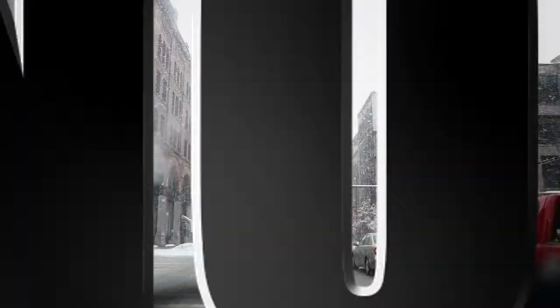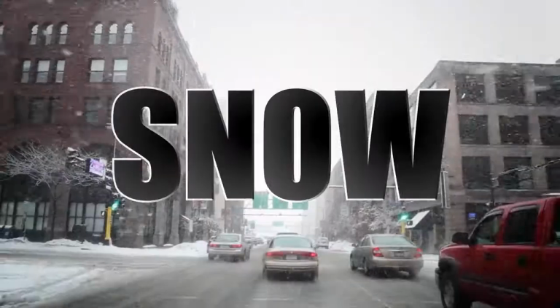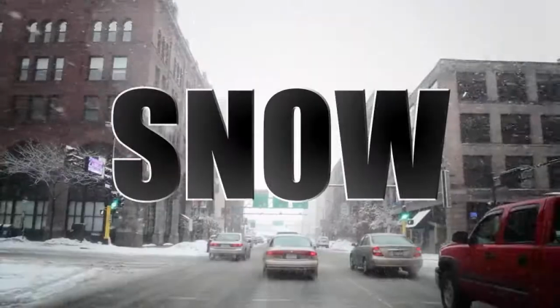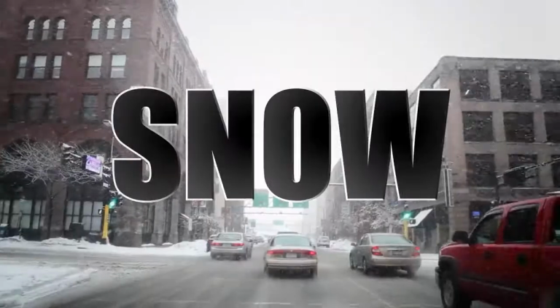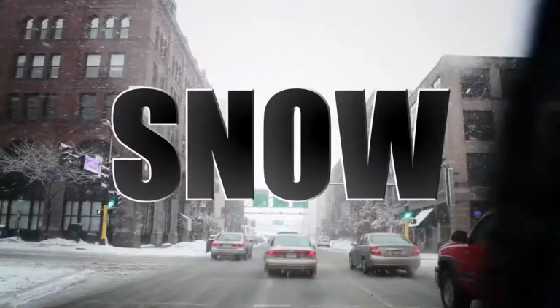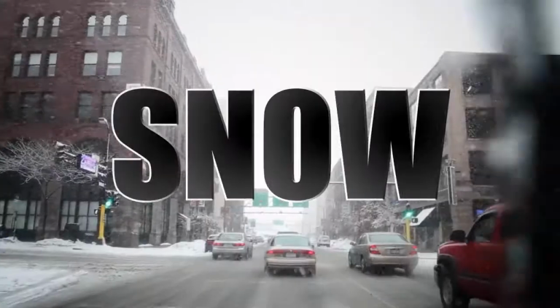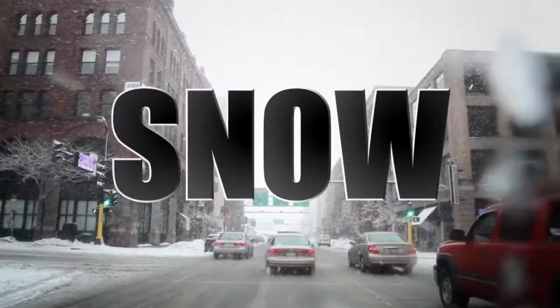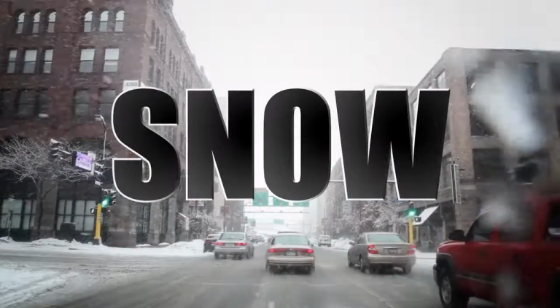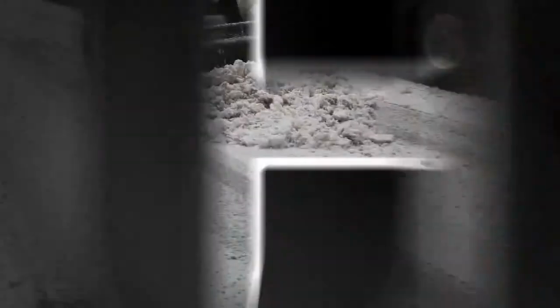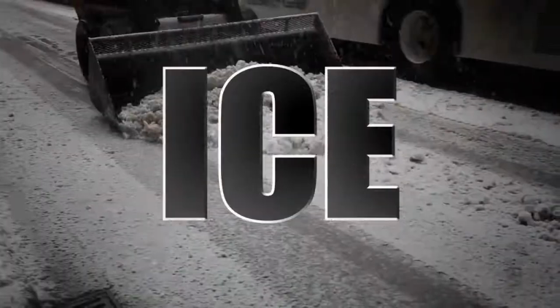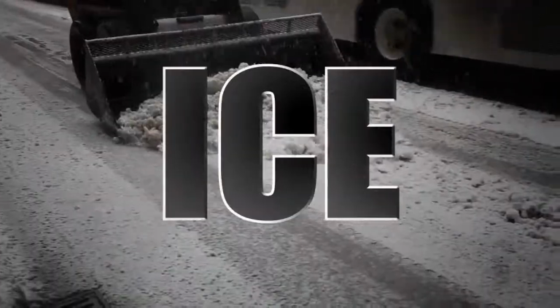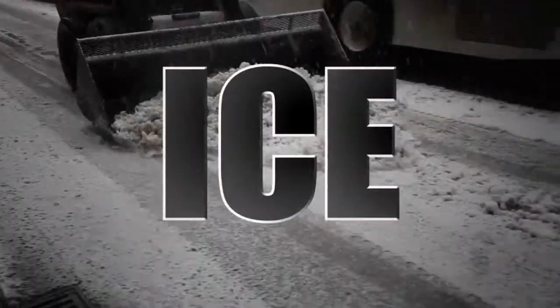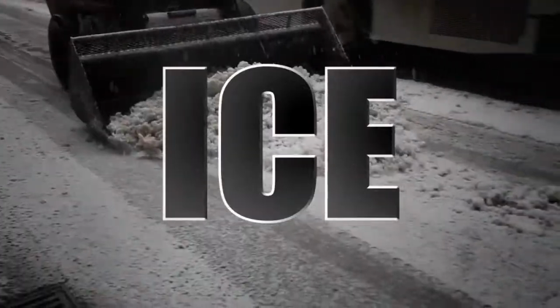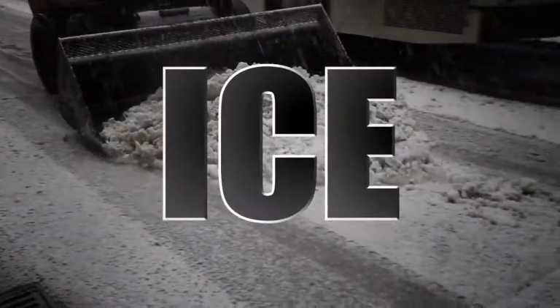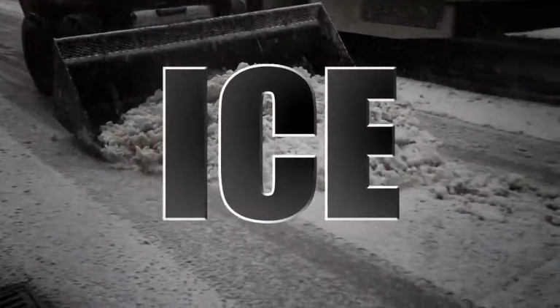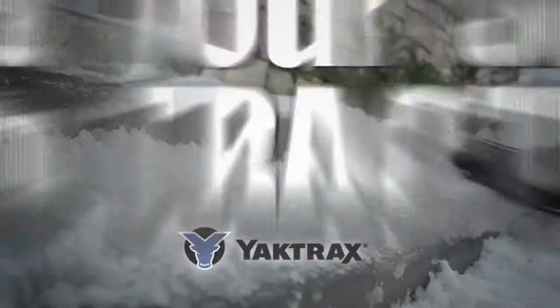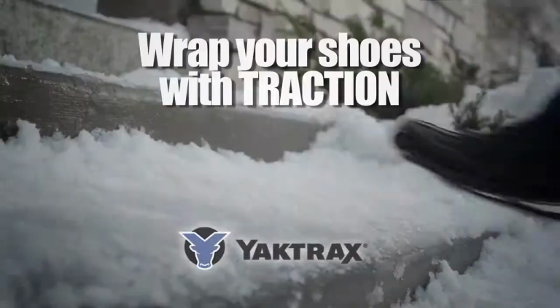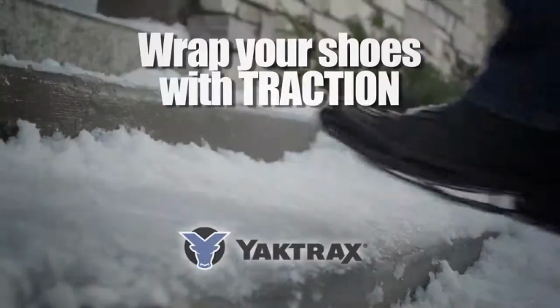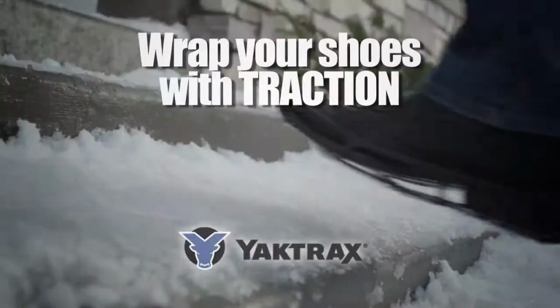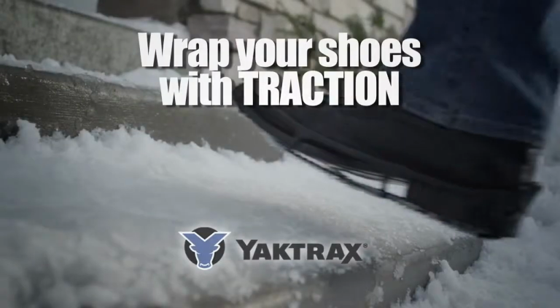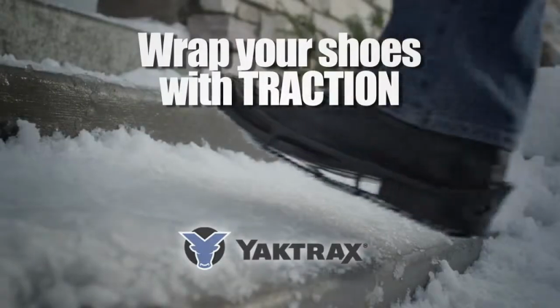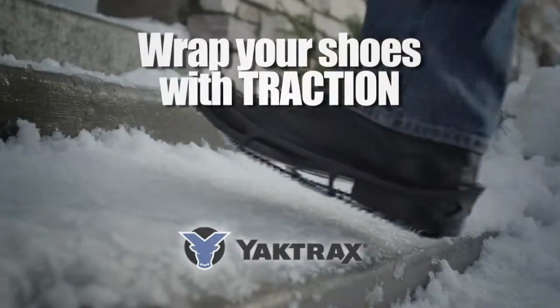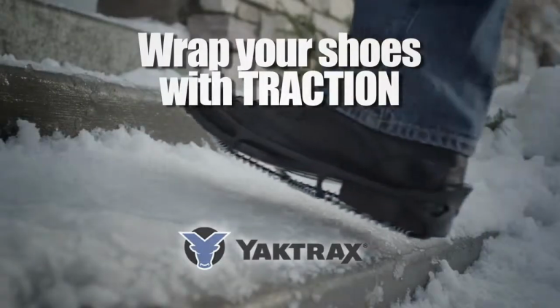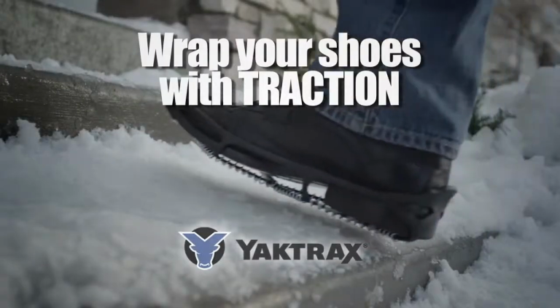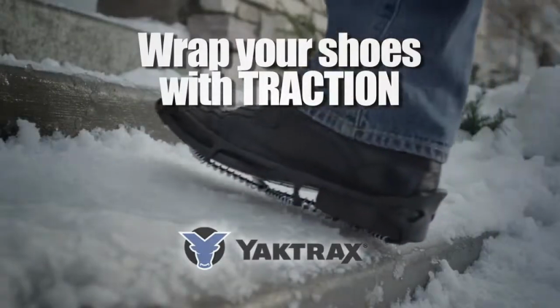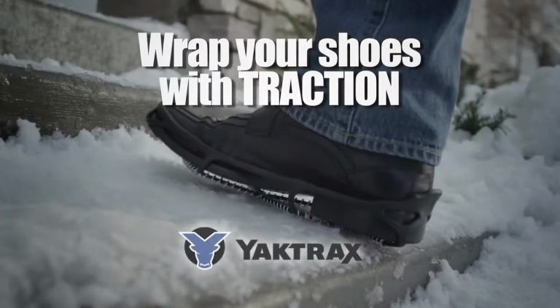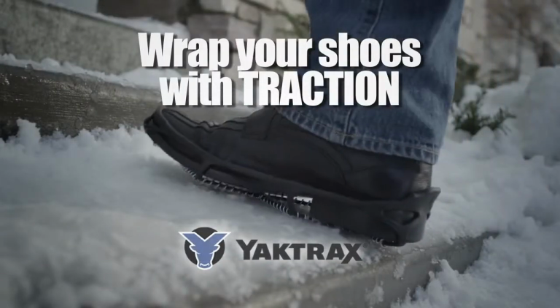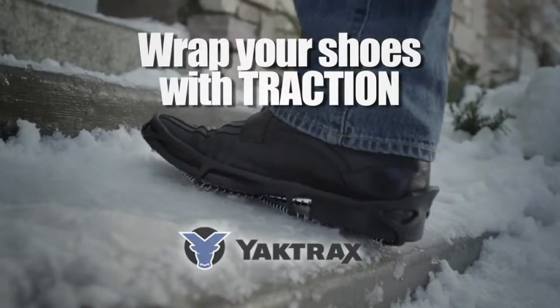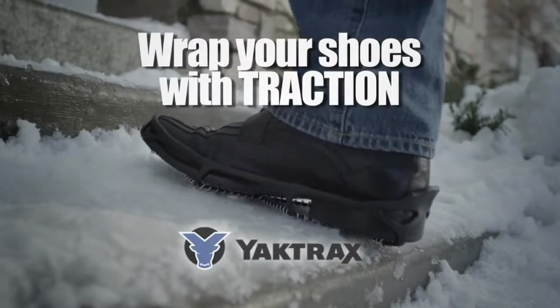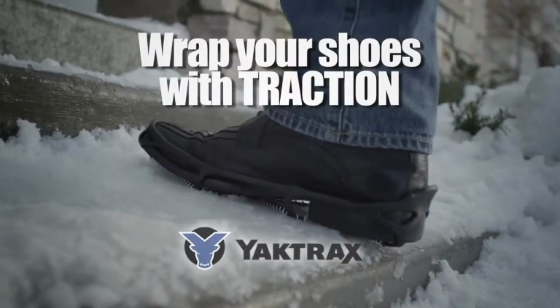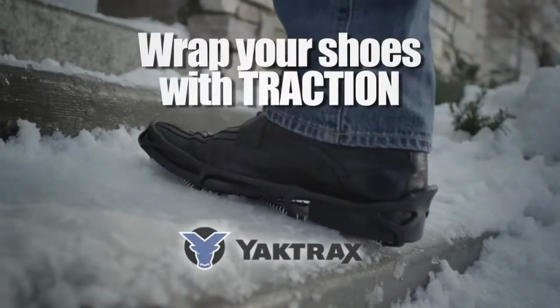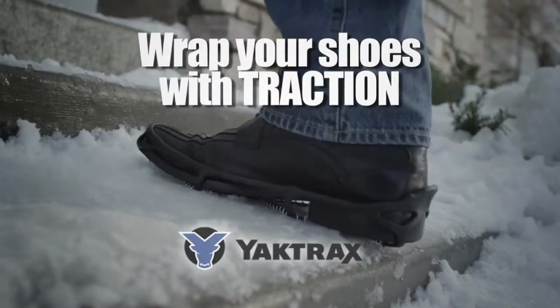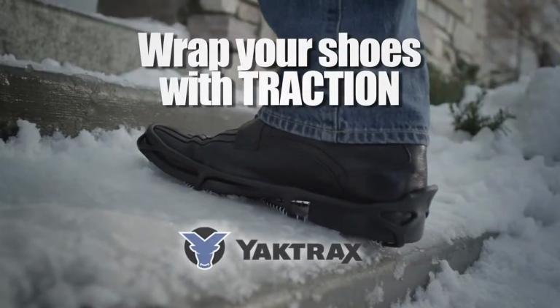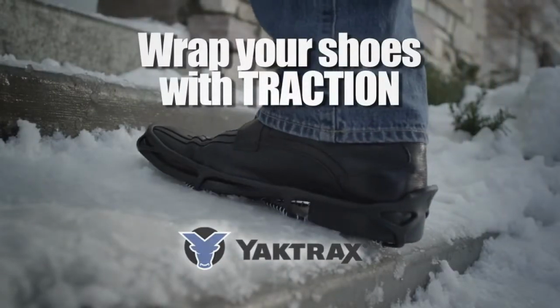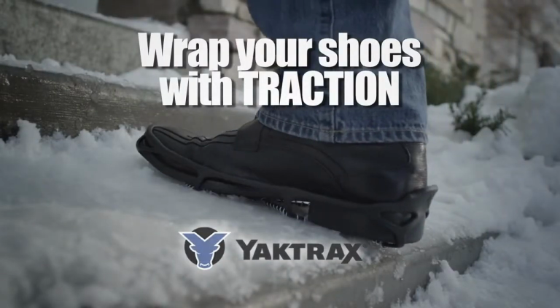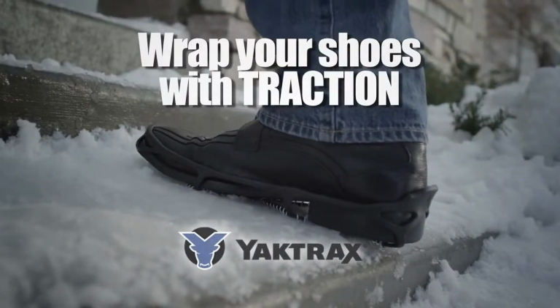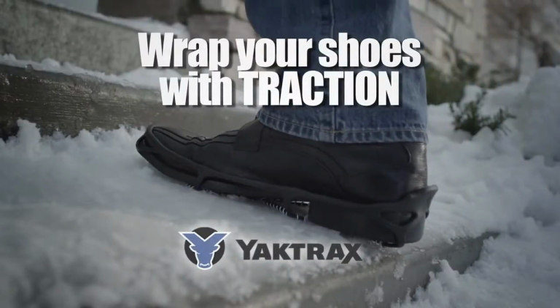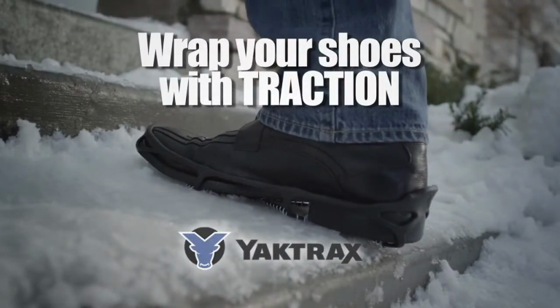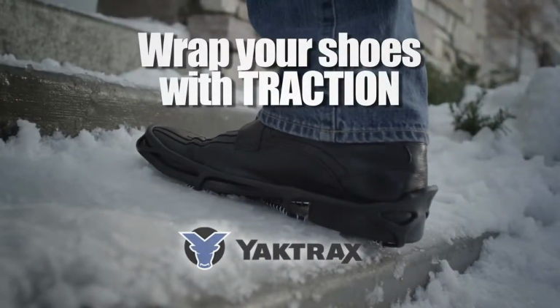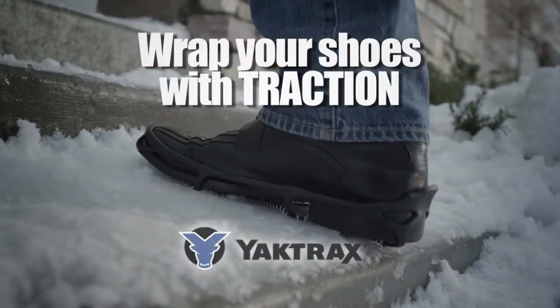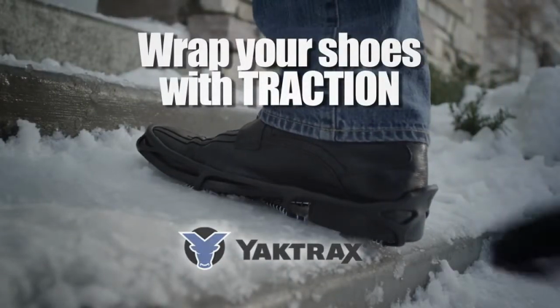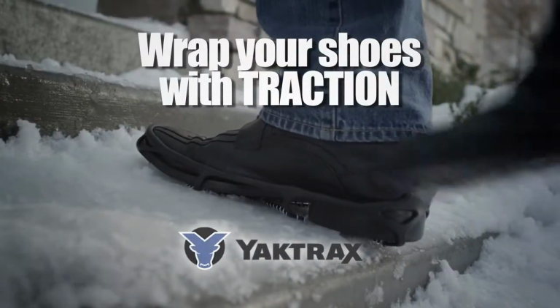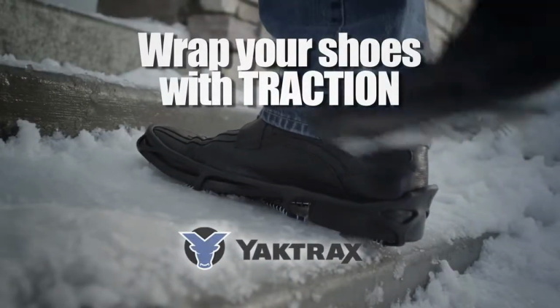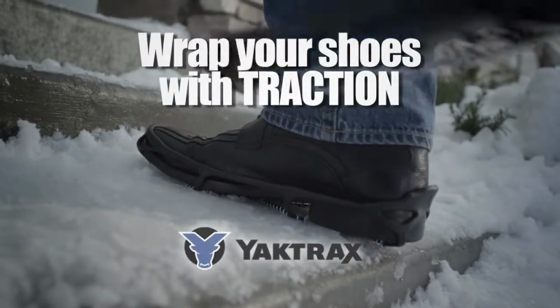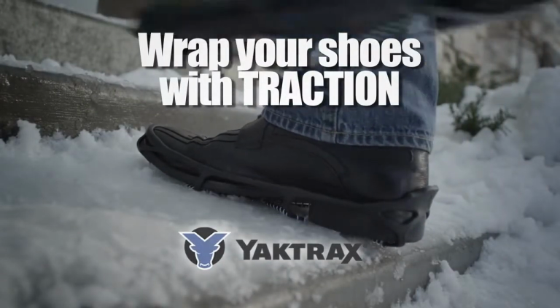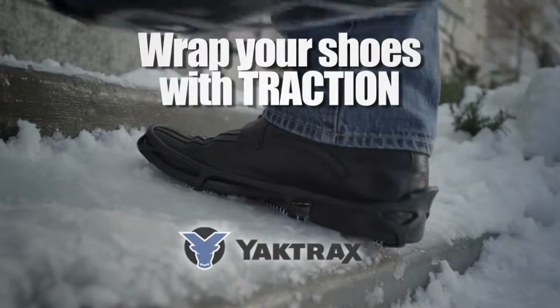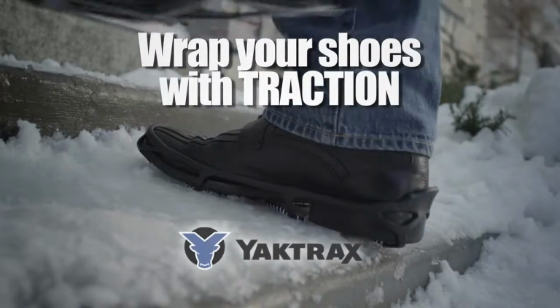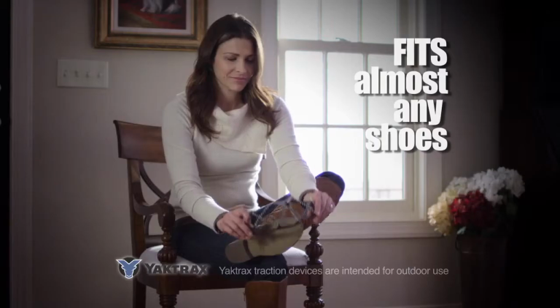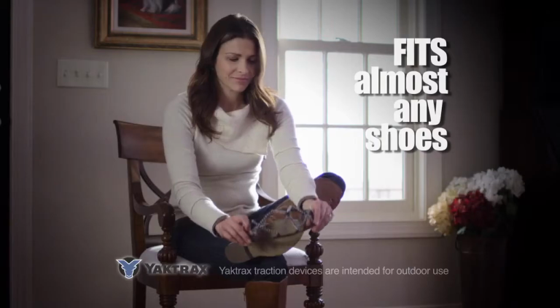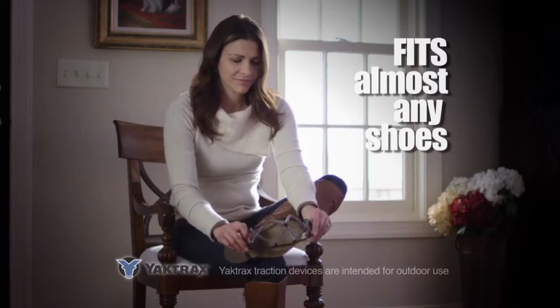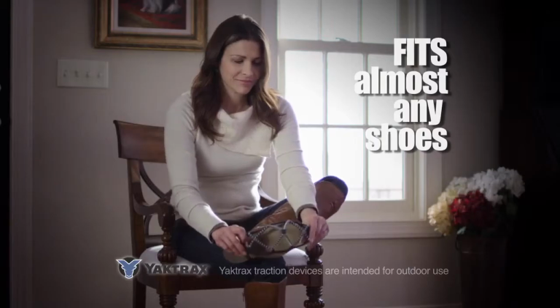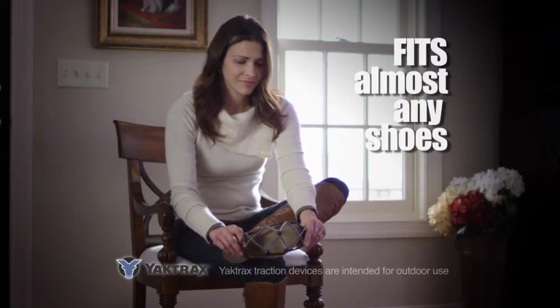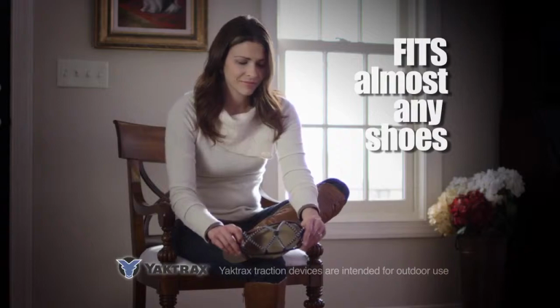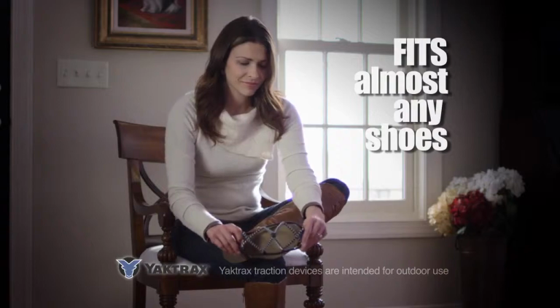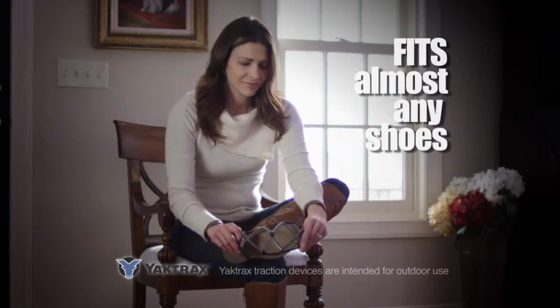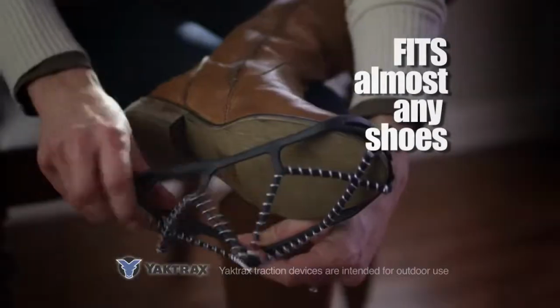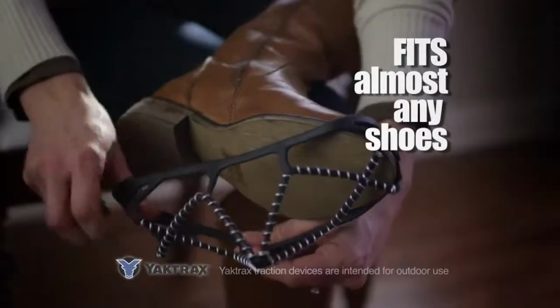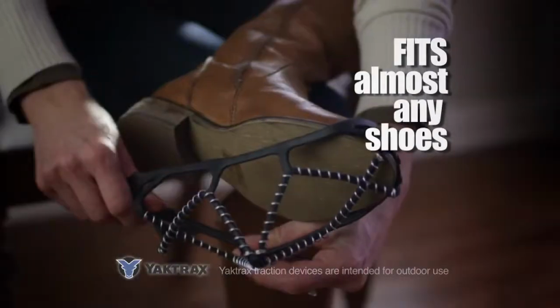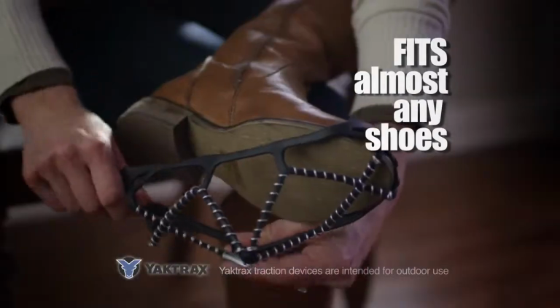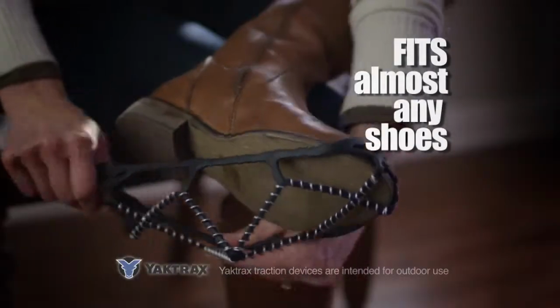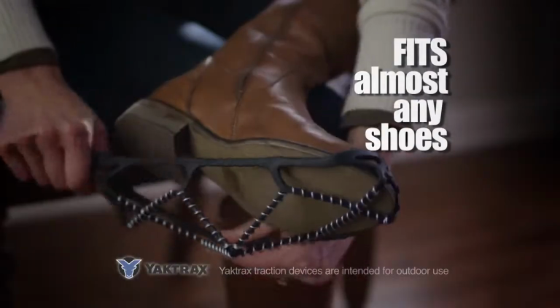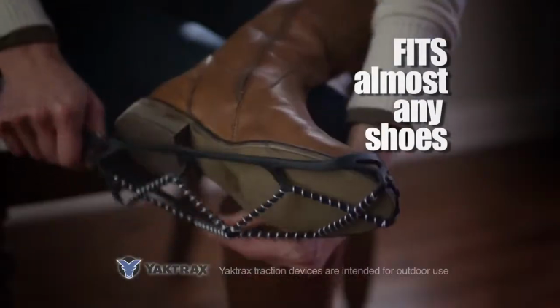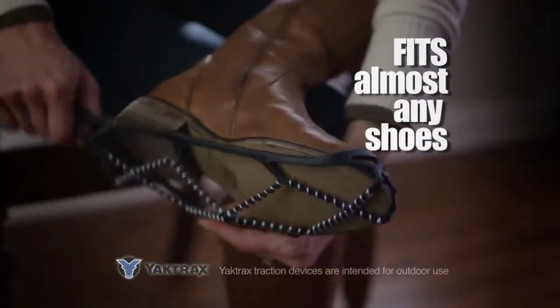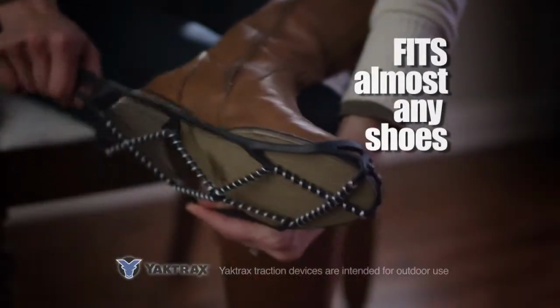The snow, the ice! Now wrap your shoes with traction with Yaktrax. Yaktrax fits almost any shoes.